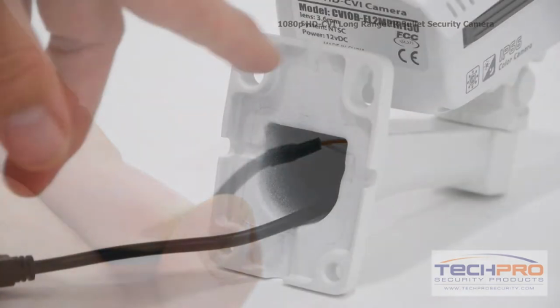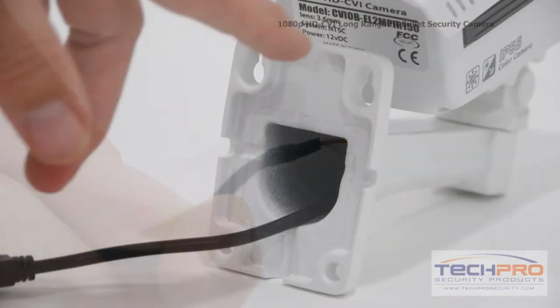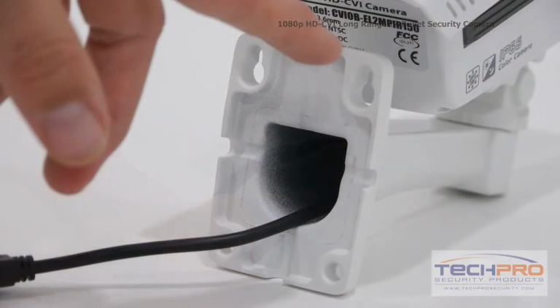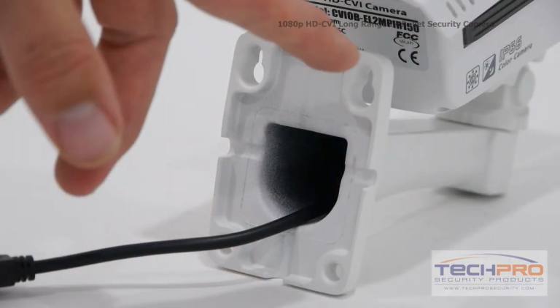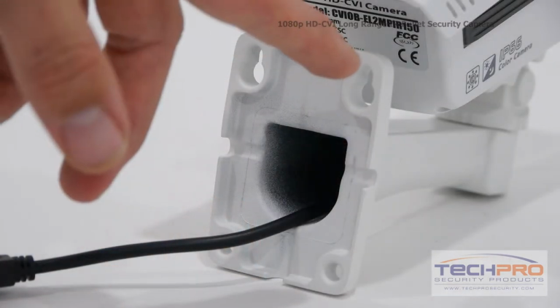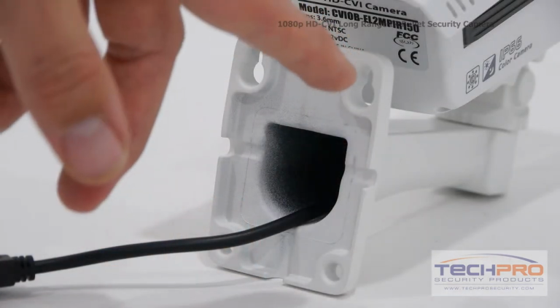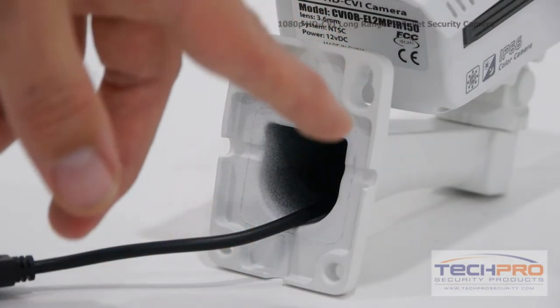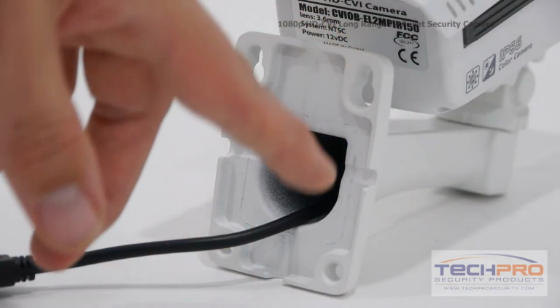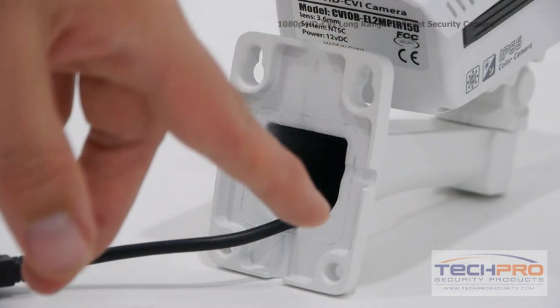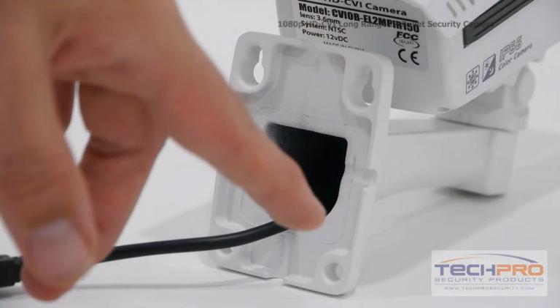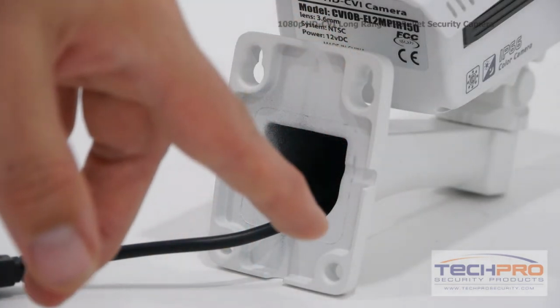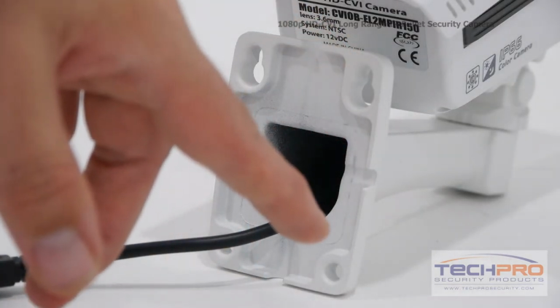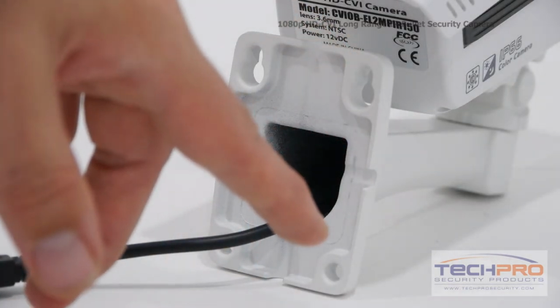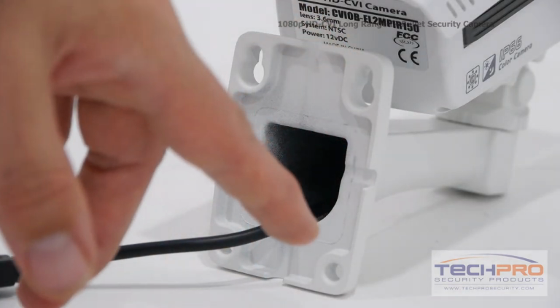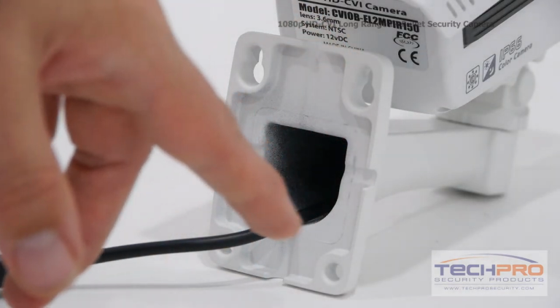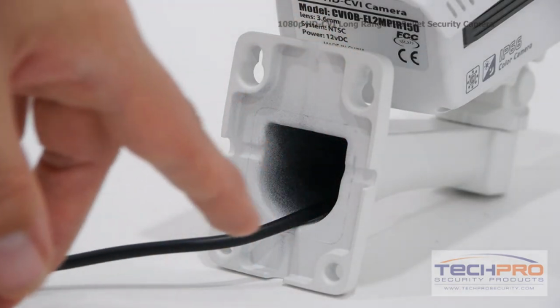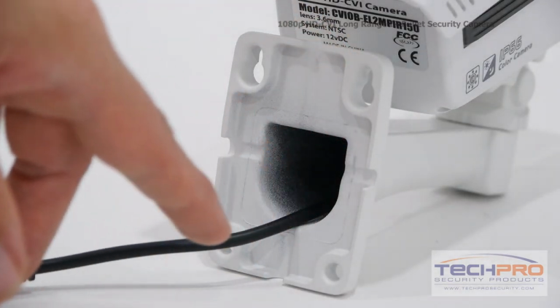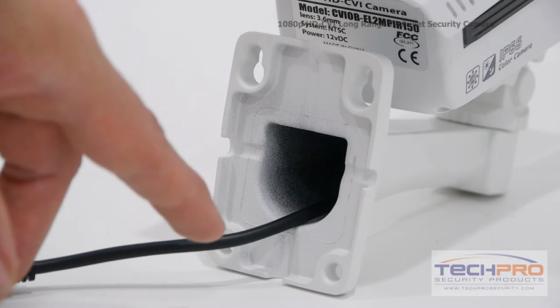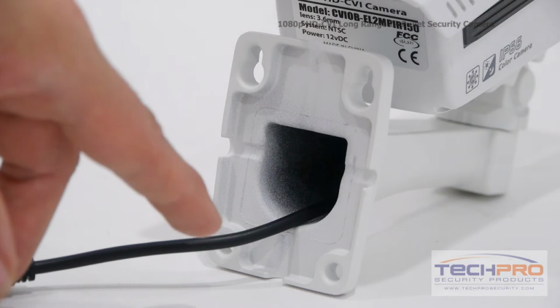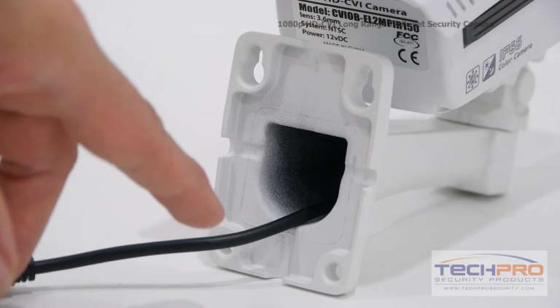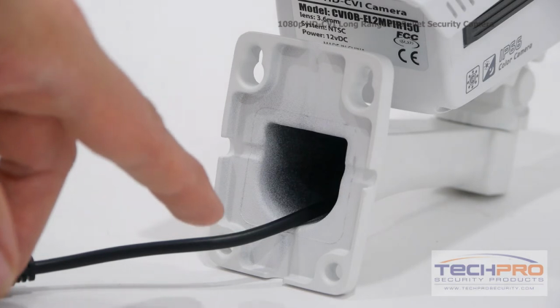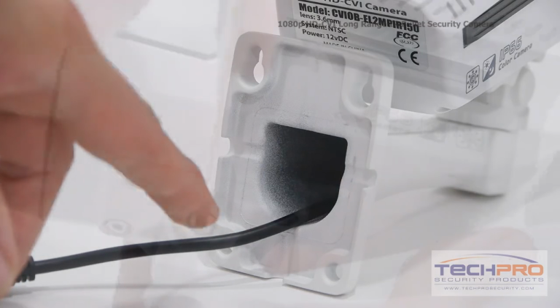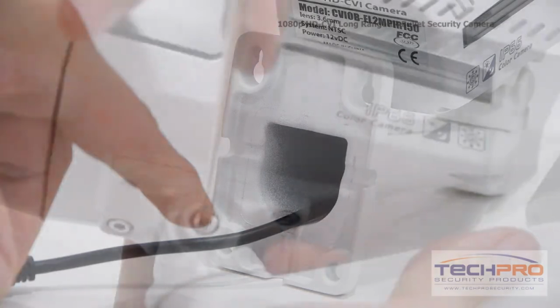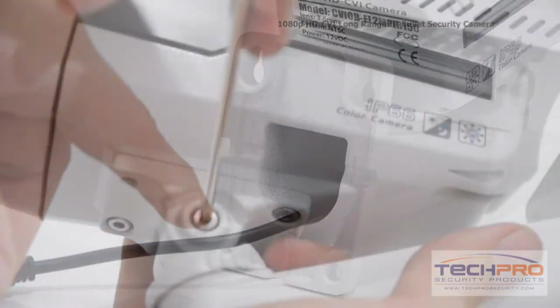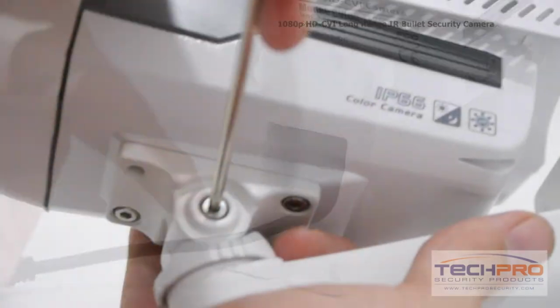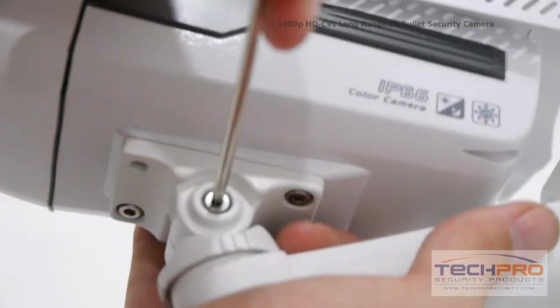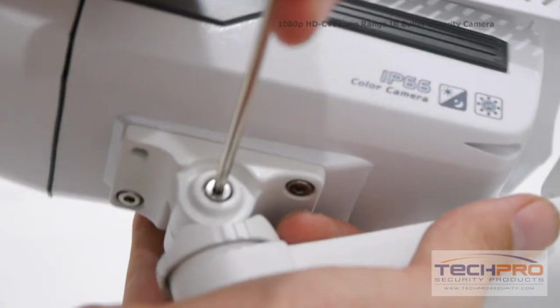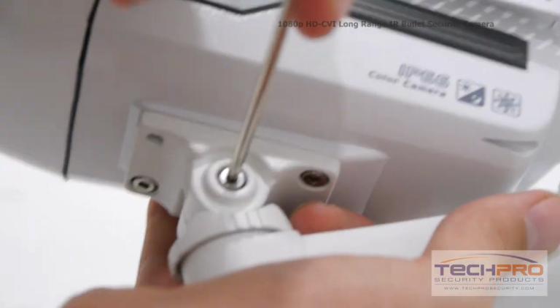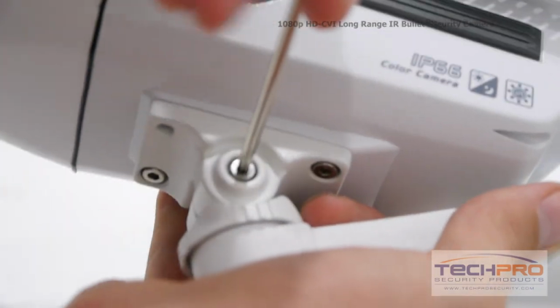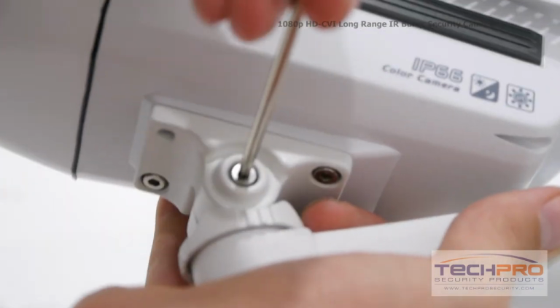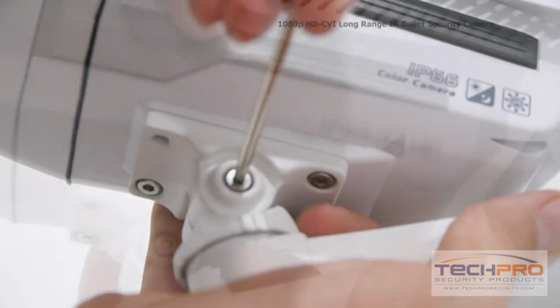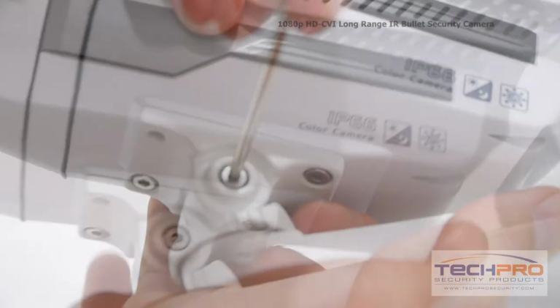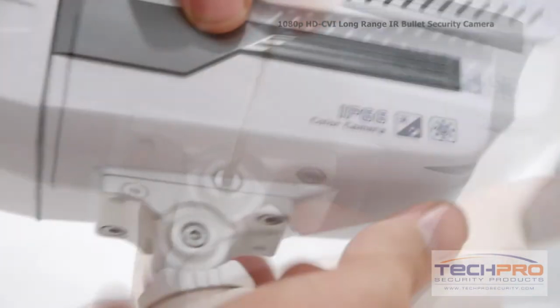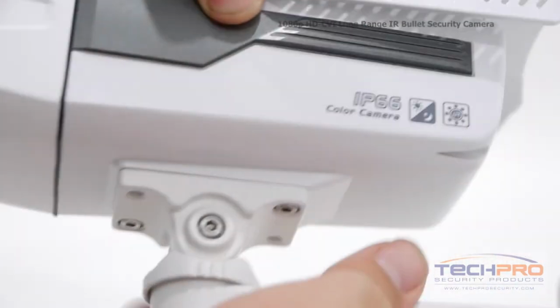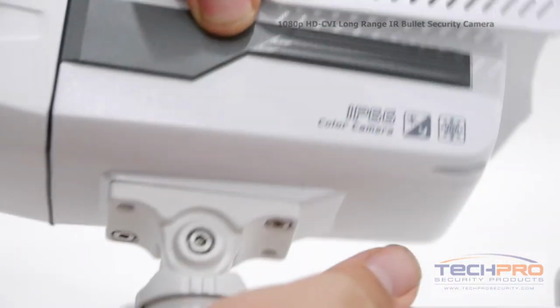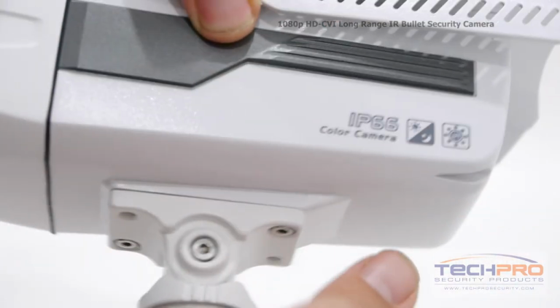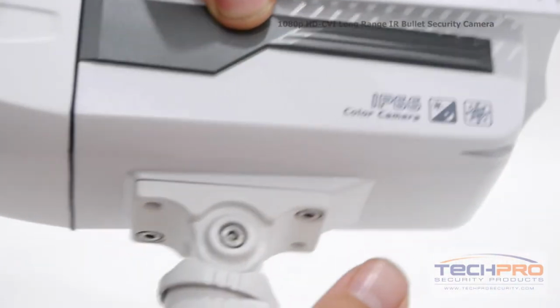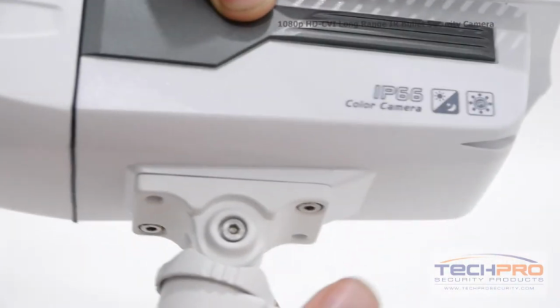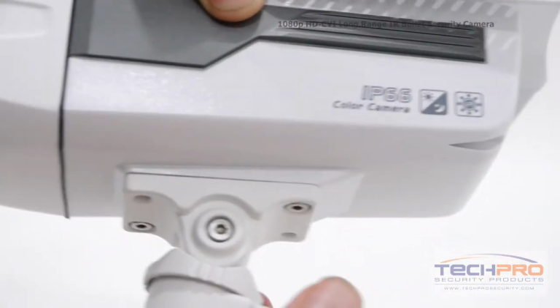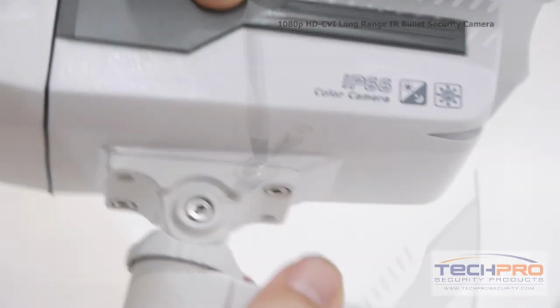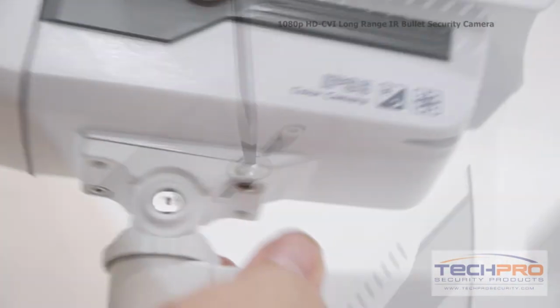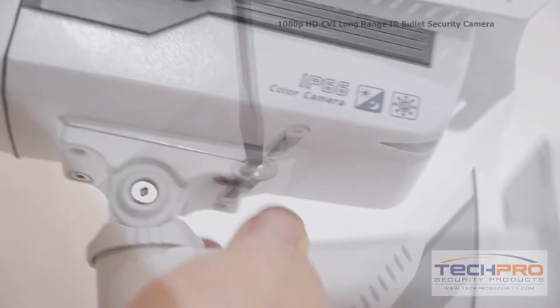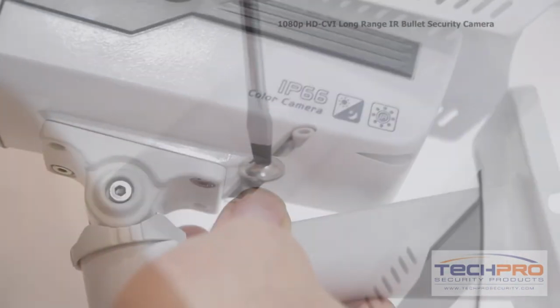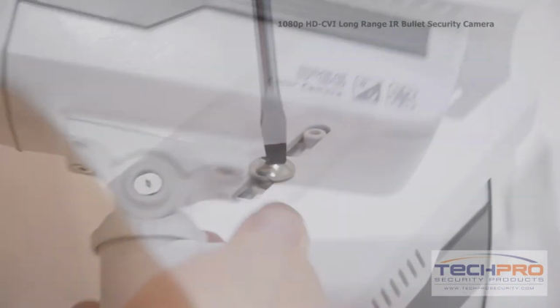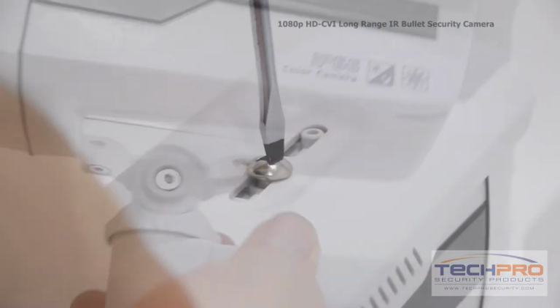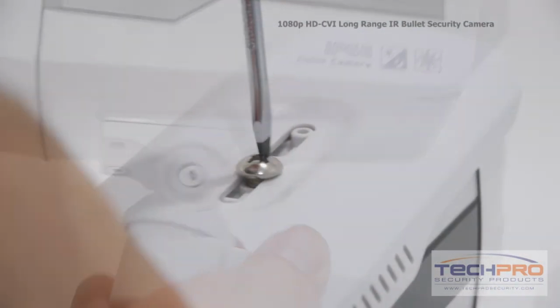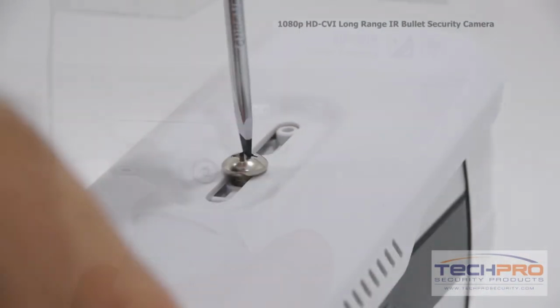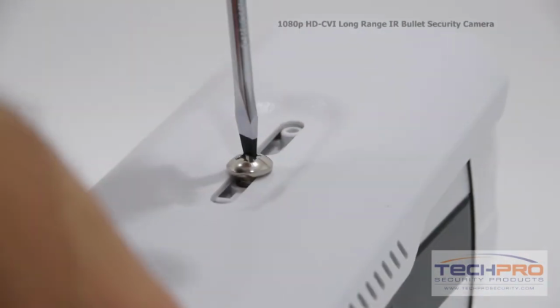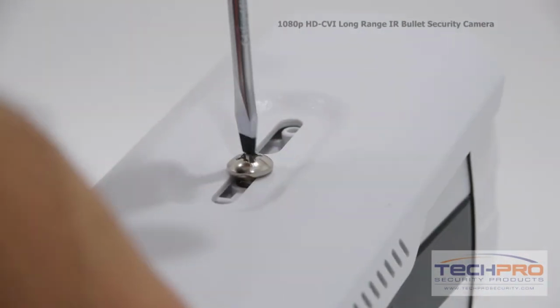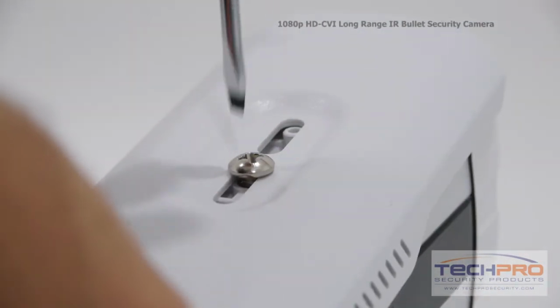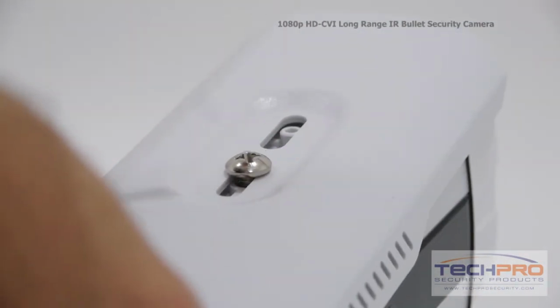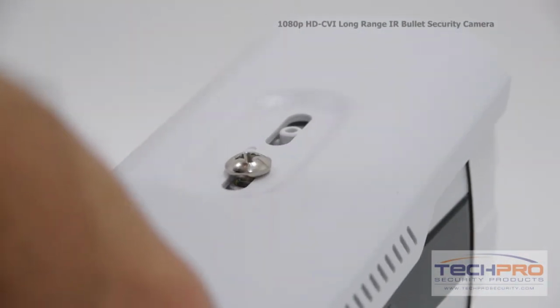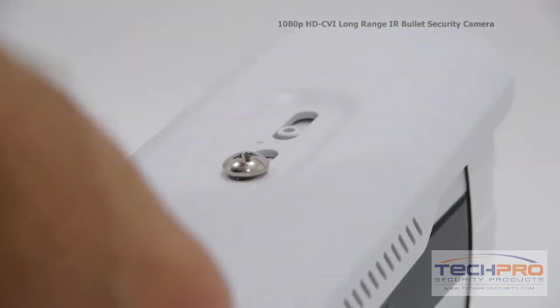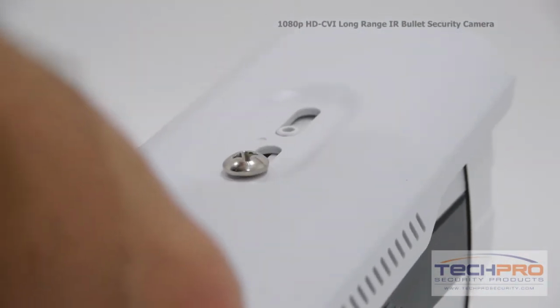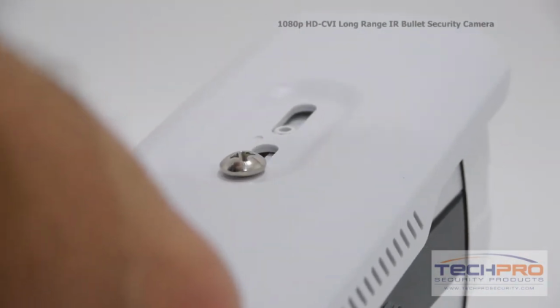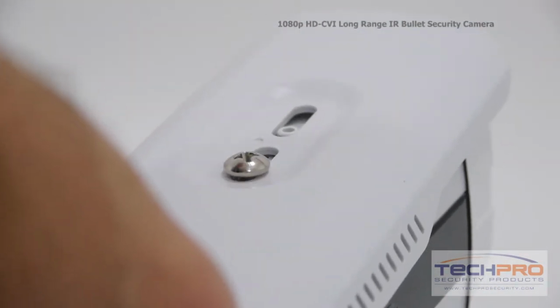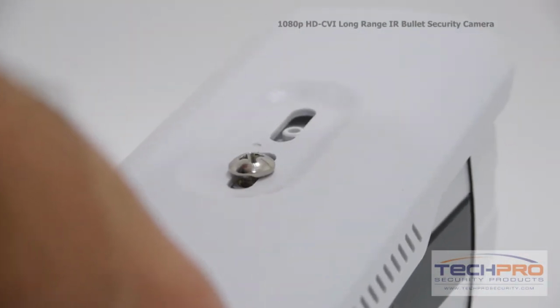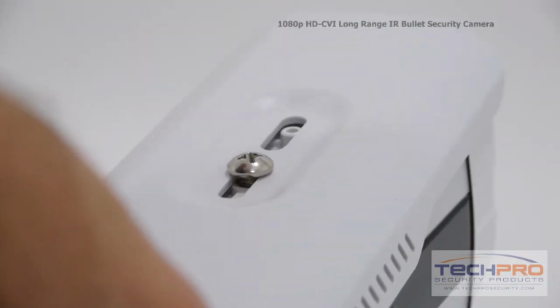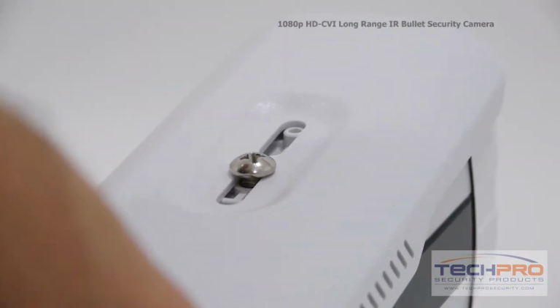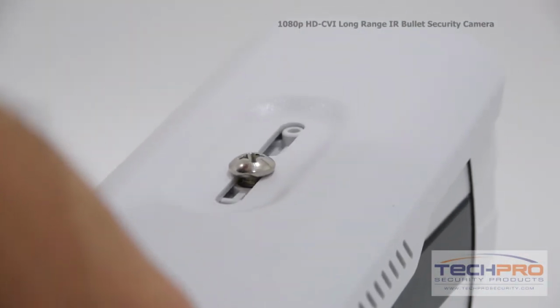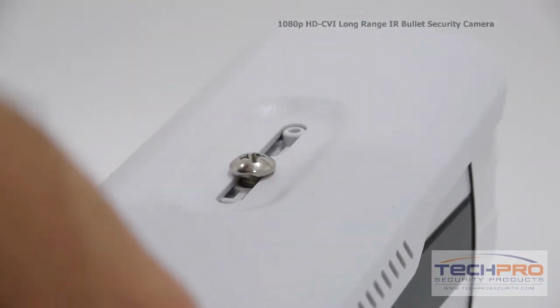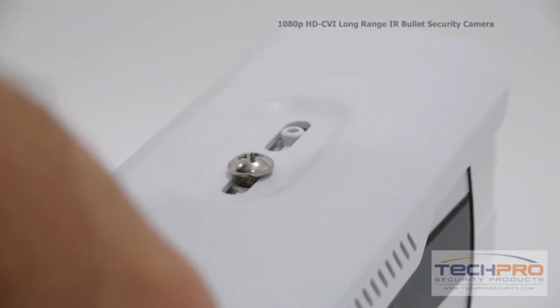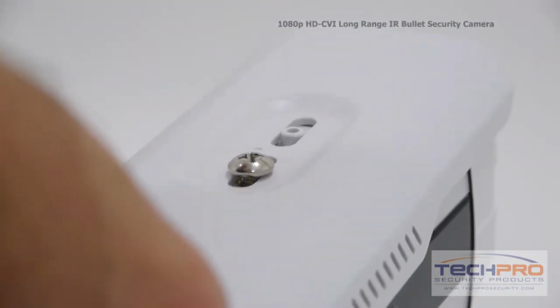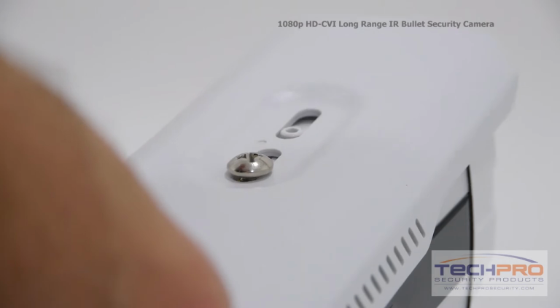Use the mounting screws and pegs included to mount the camera, then manually adjust it to the direction you want. Loosen the set screw at the top to adjust the sunshield.